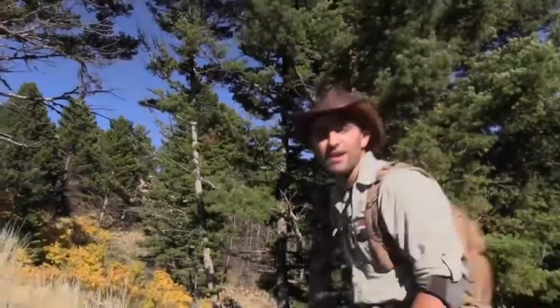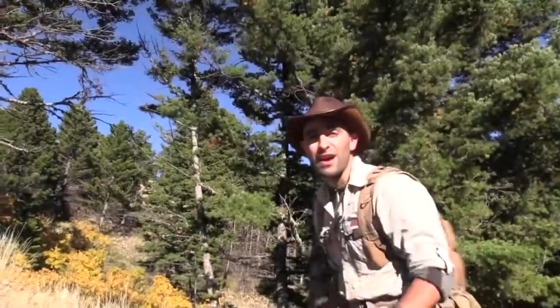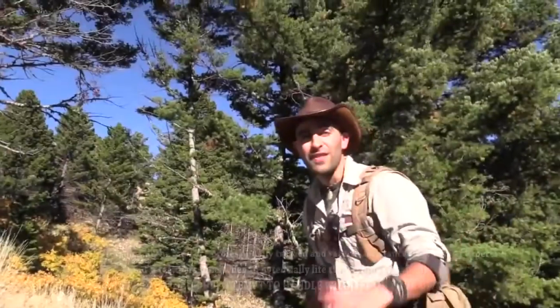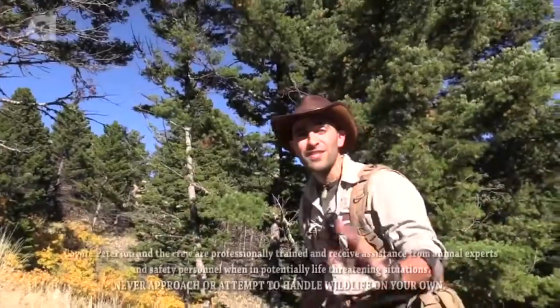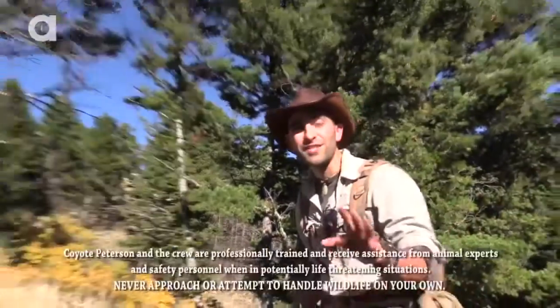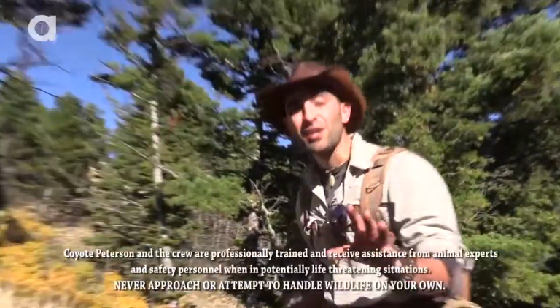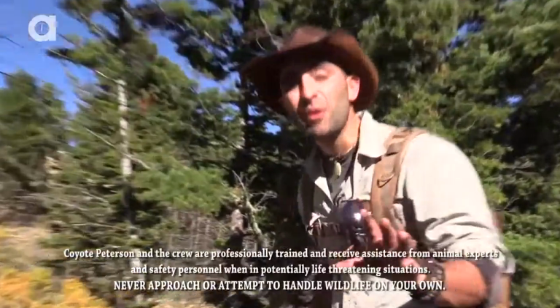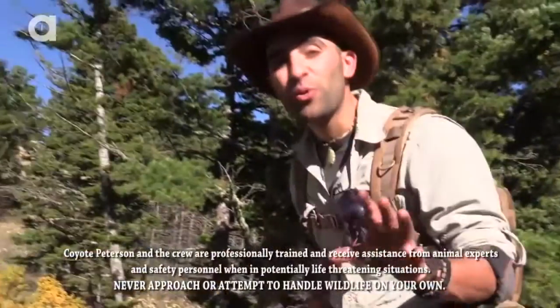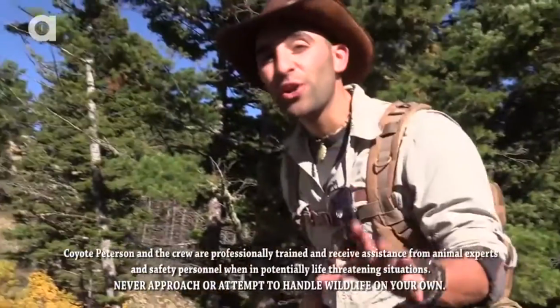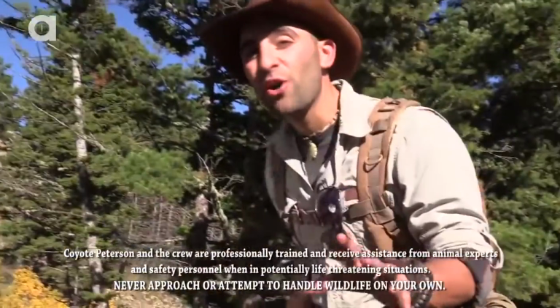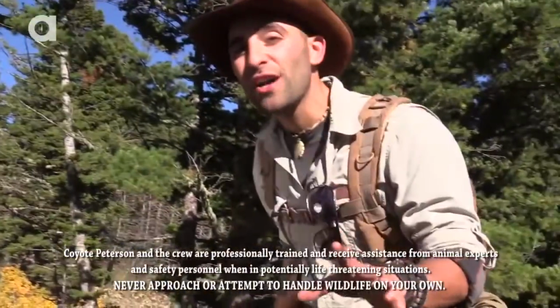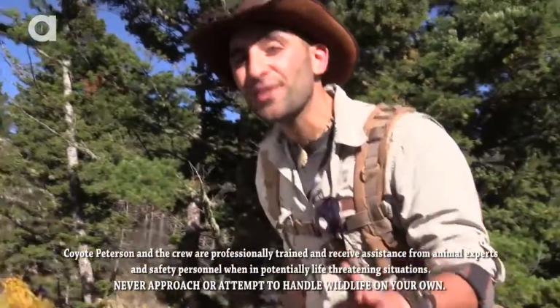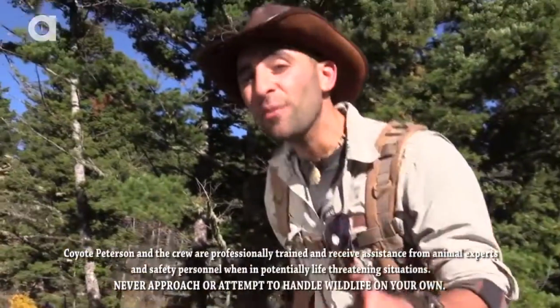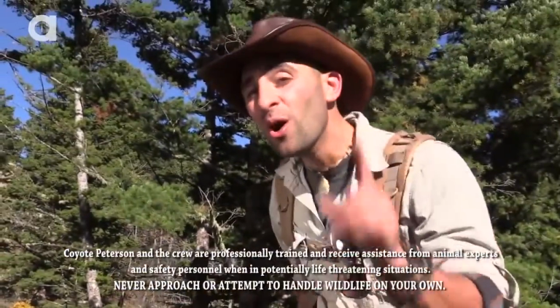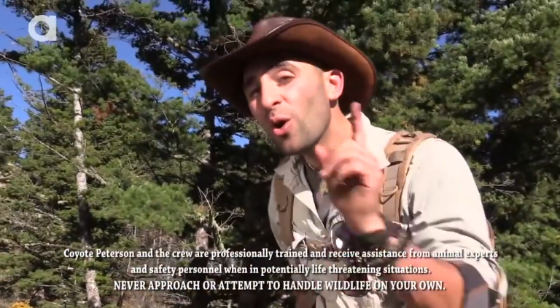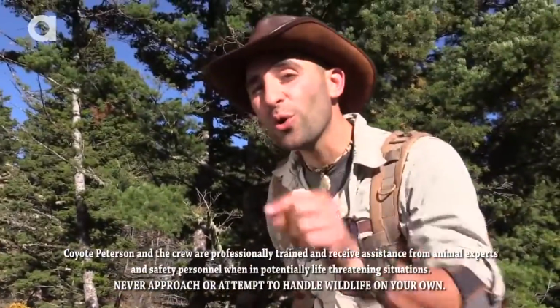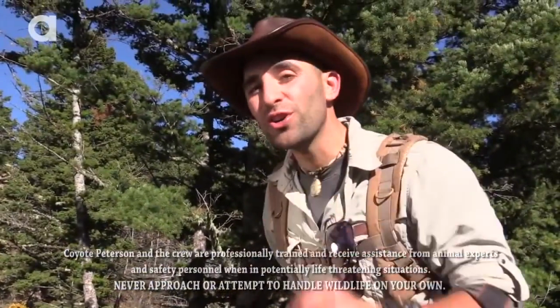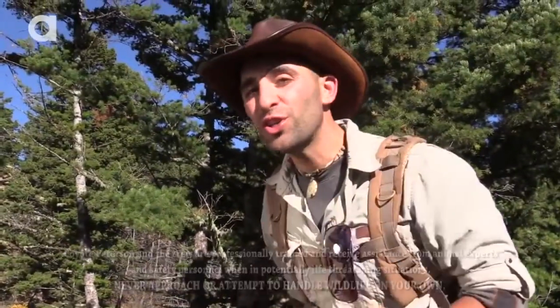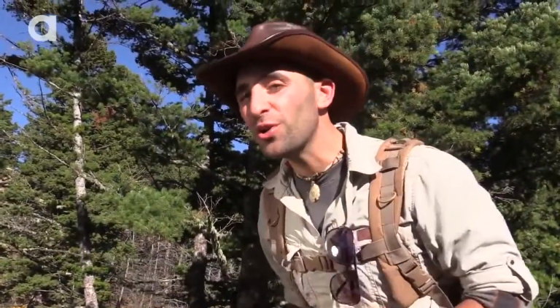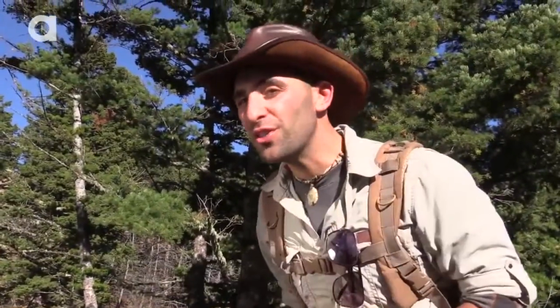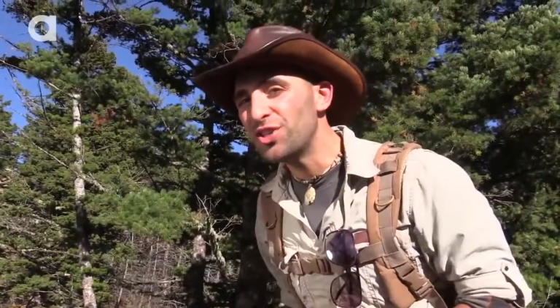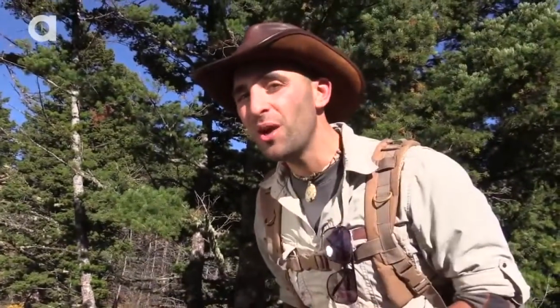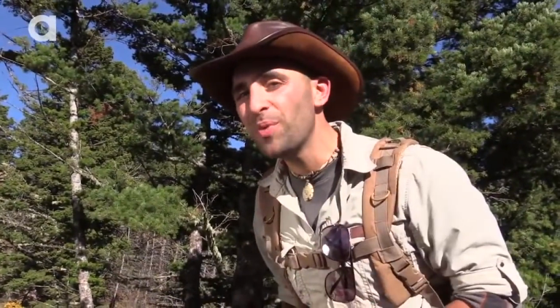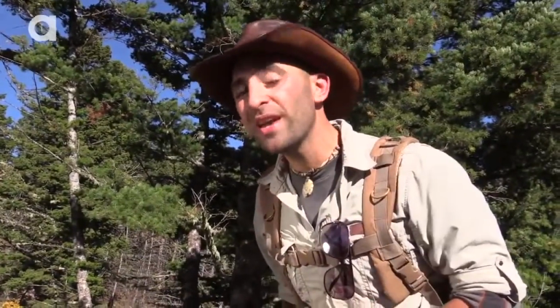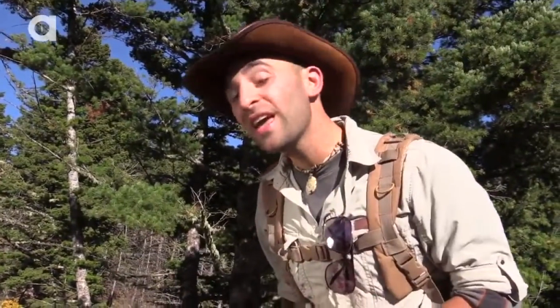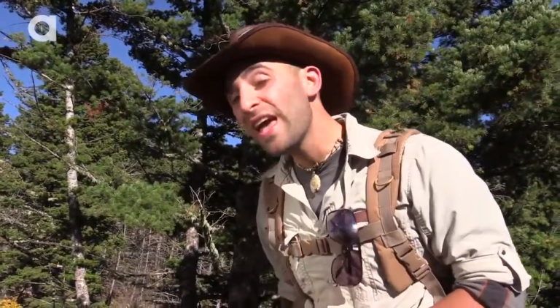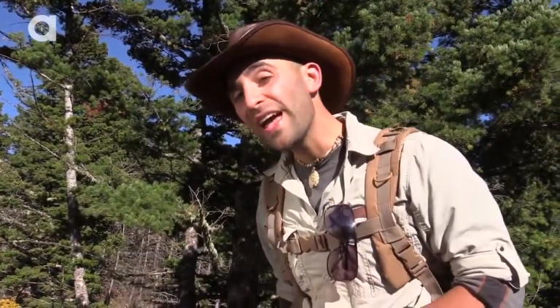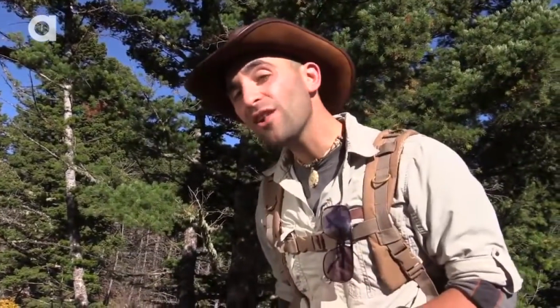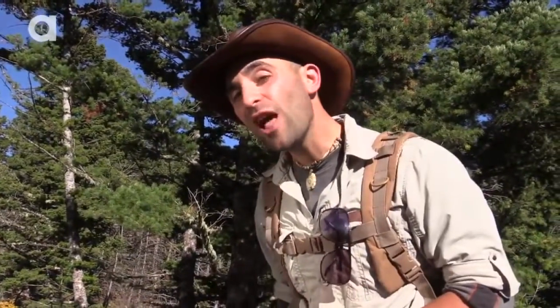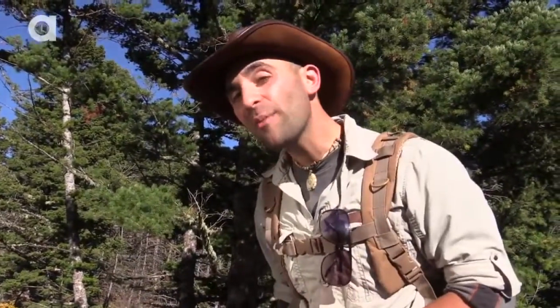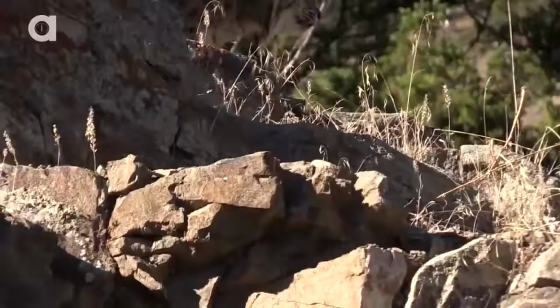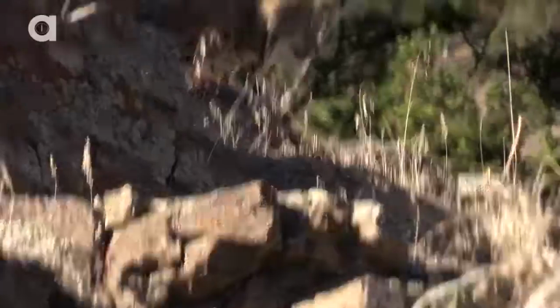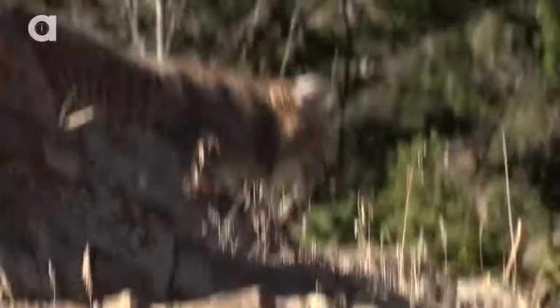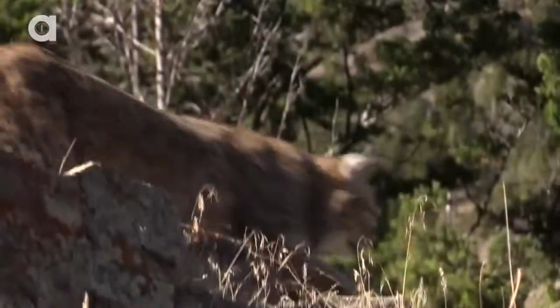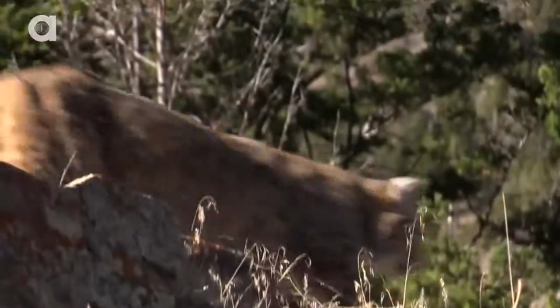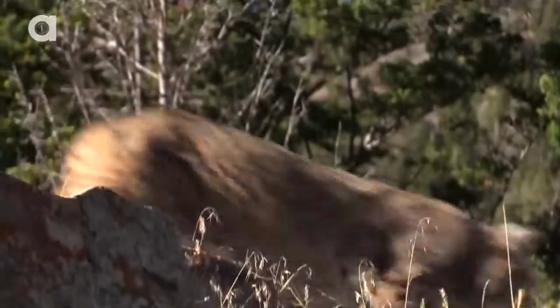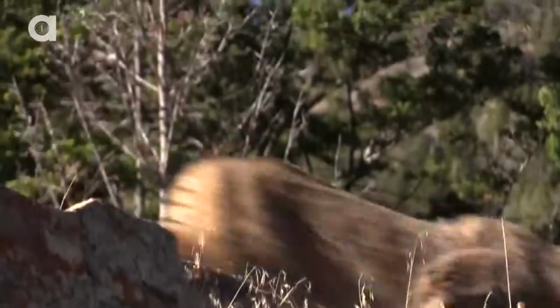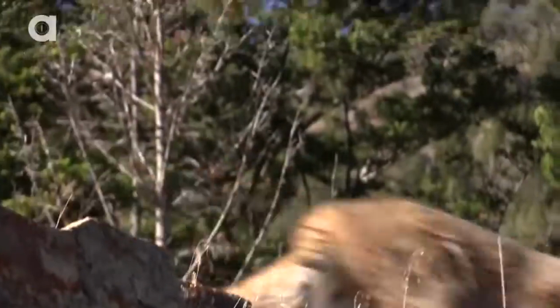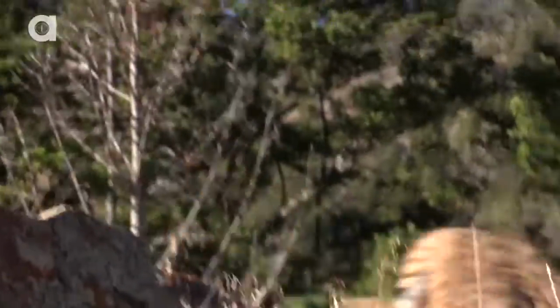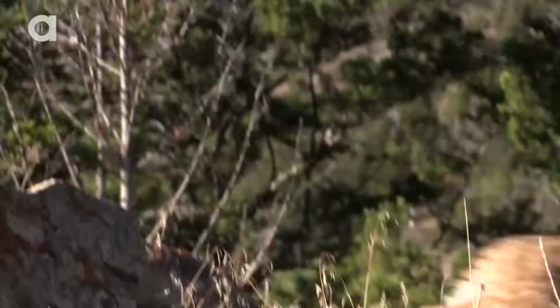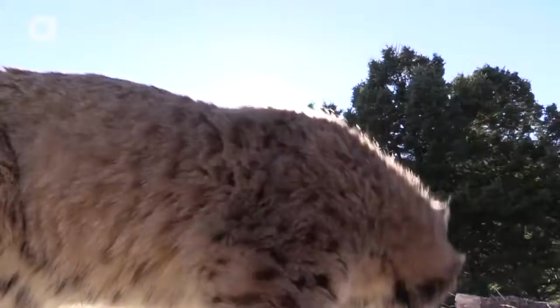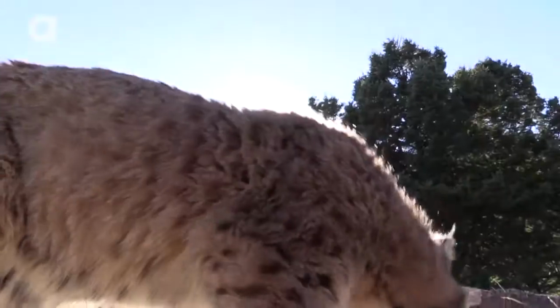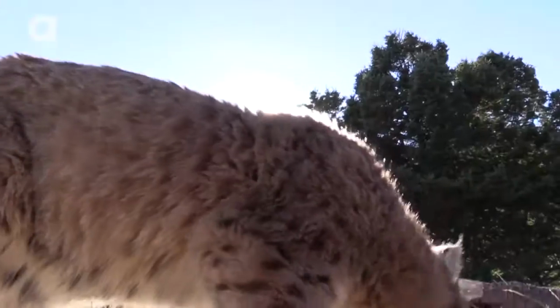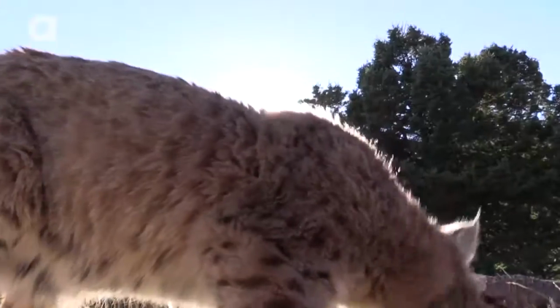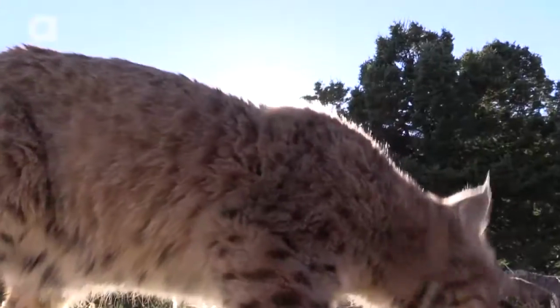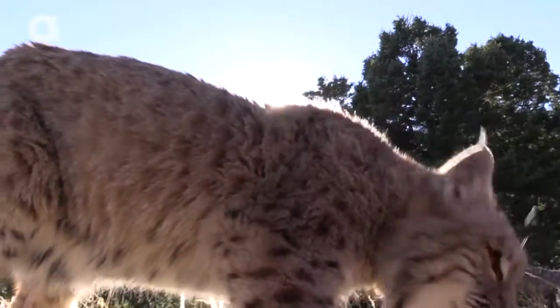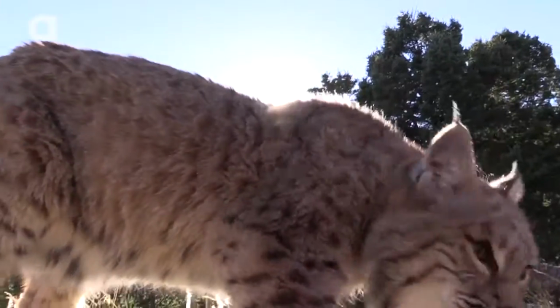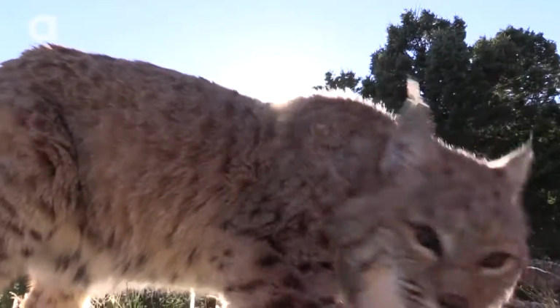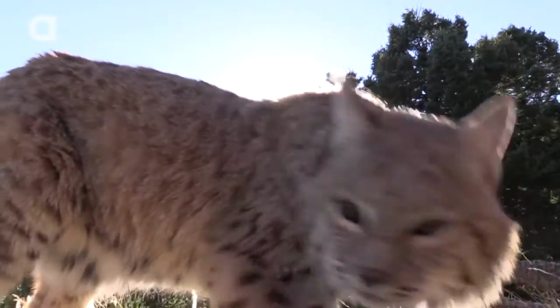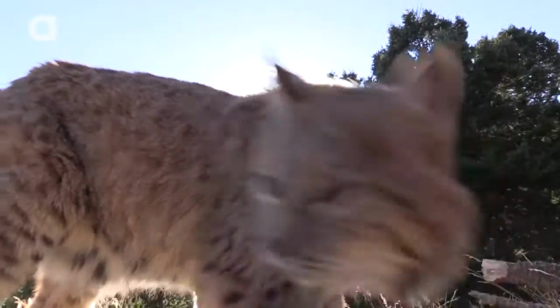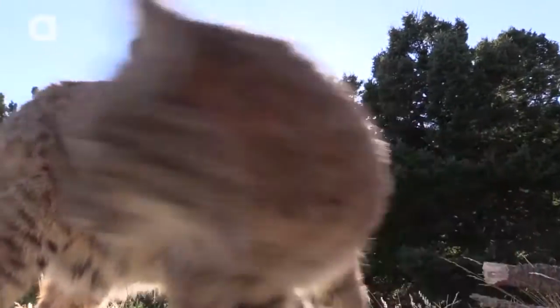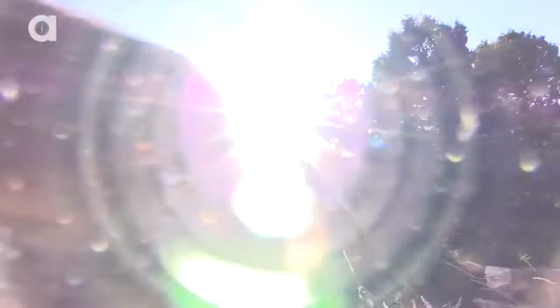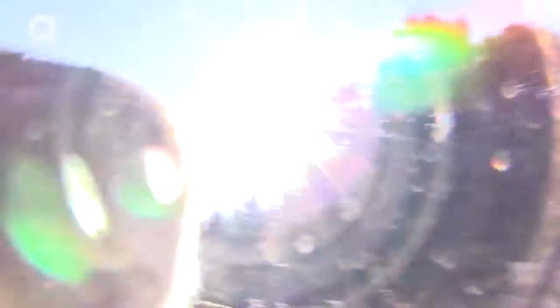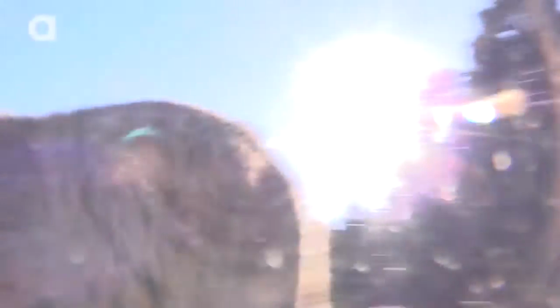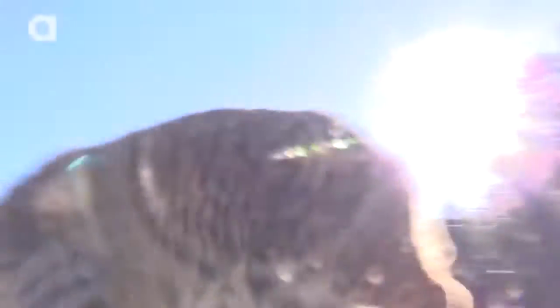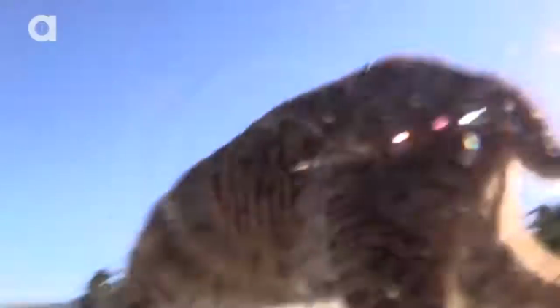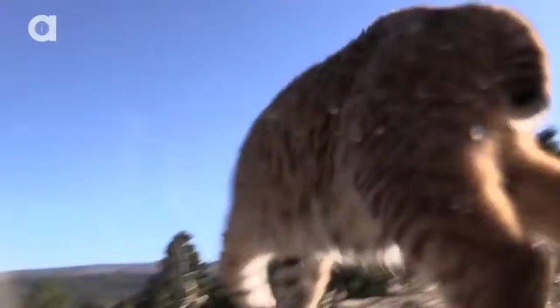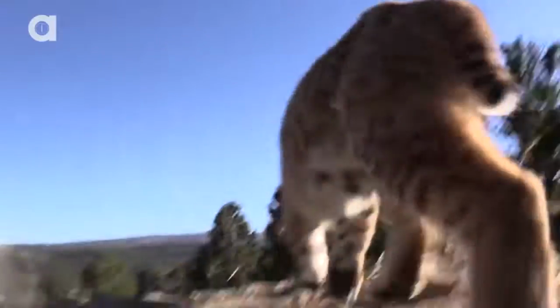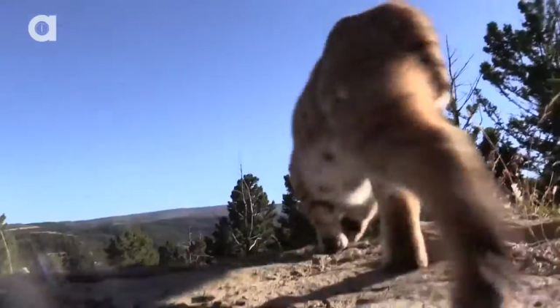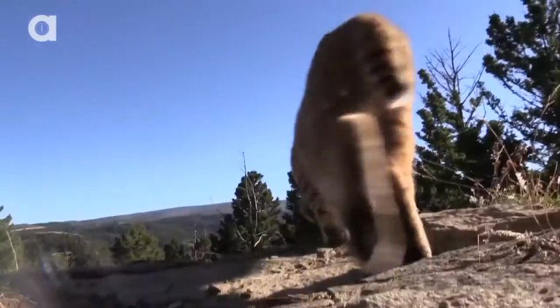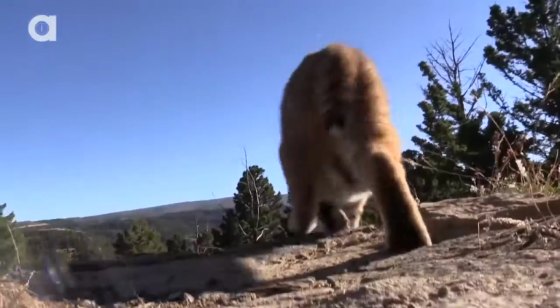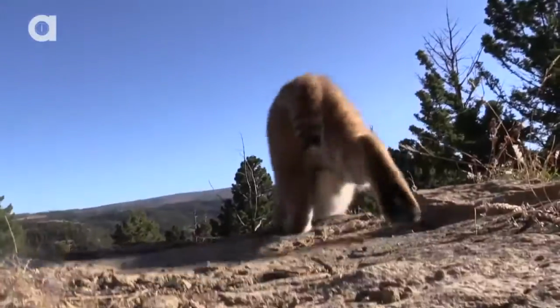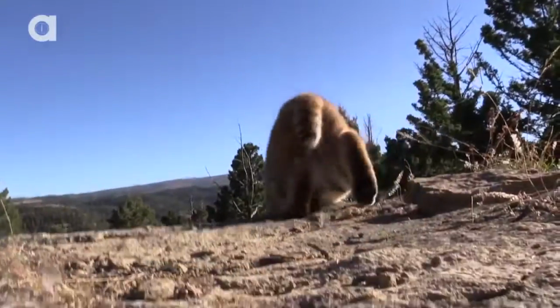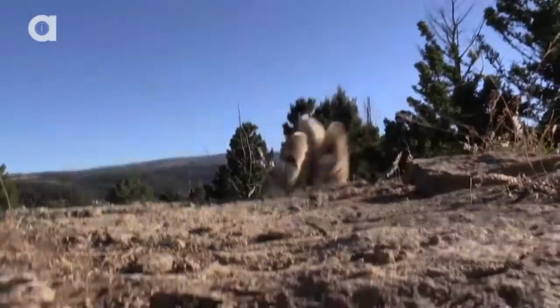Now this is gonna be pretty awesome. We're gonna show you the jumping and climbing skills of the bobcat. Get ready, this little cat is spring-loaded.